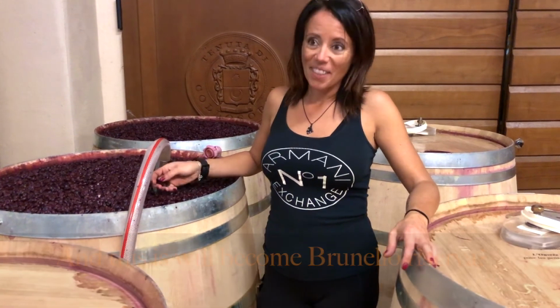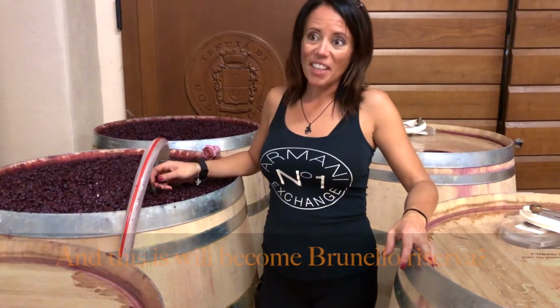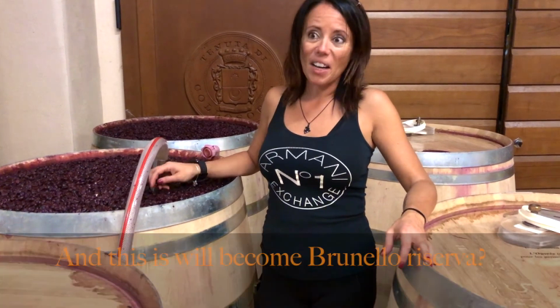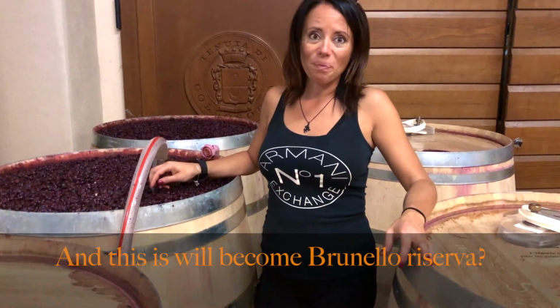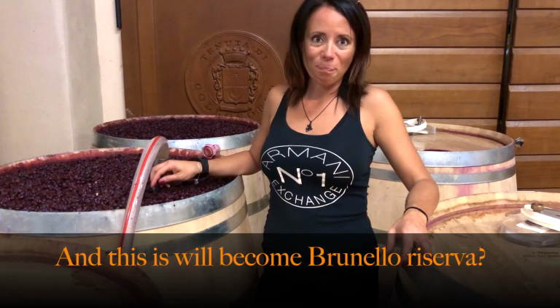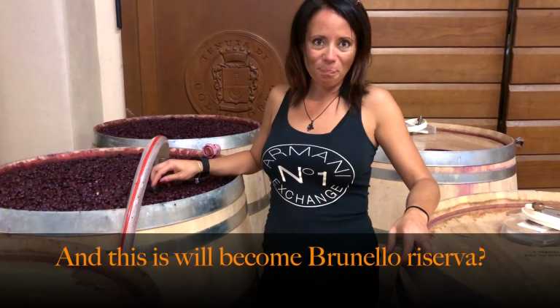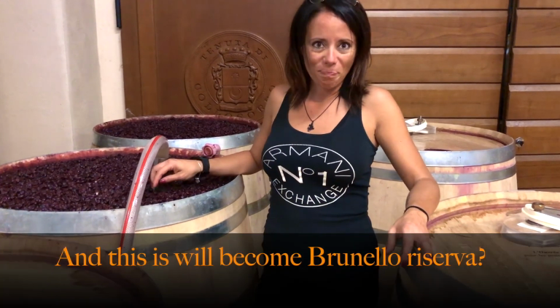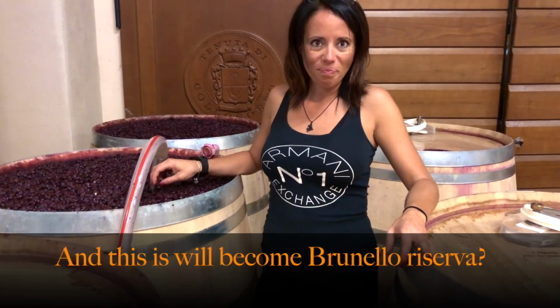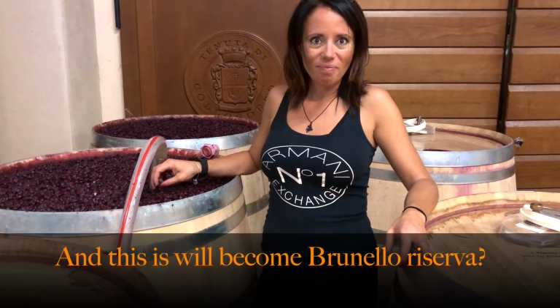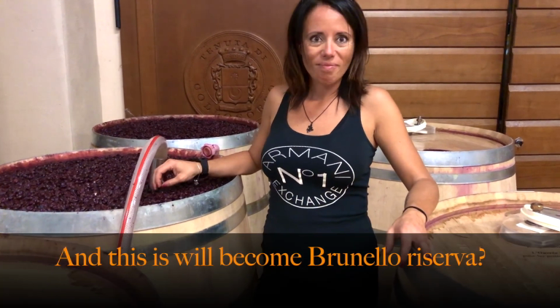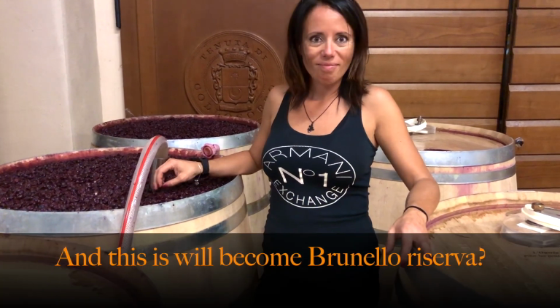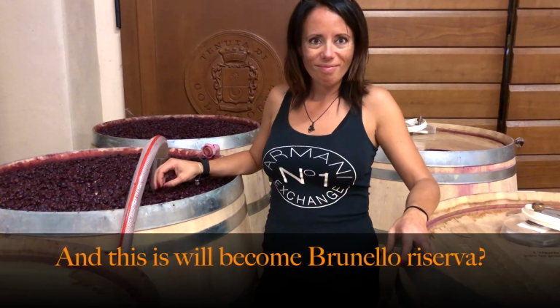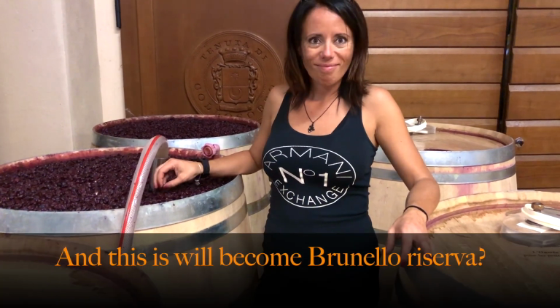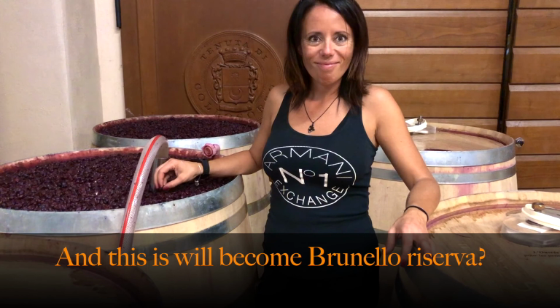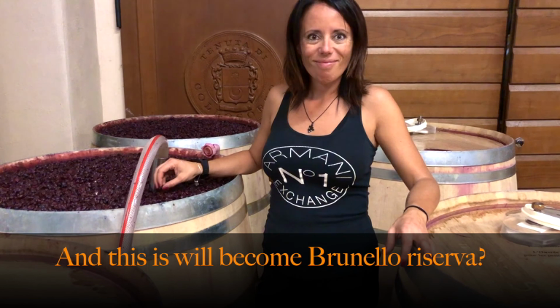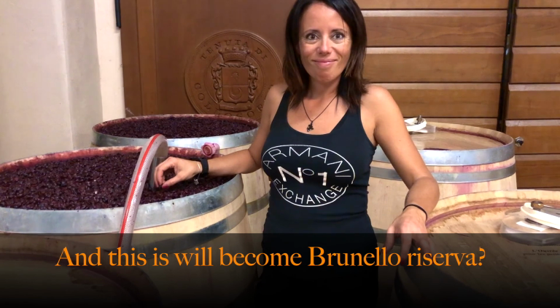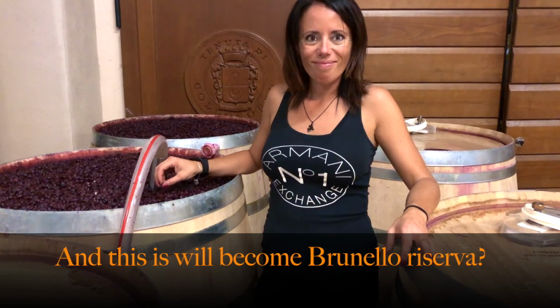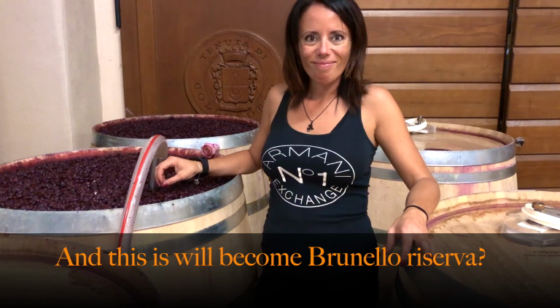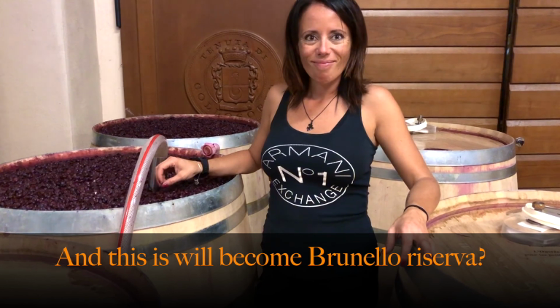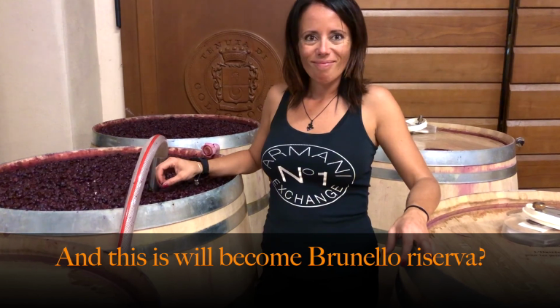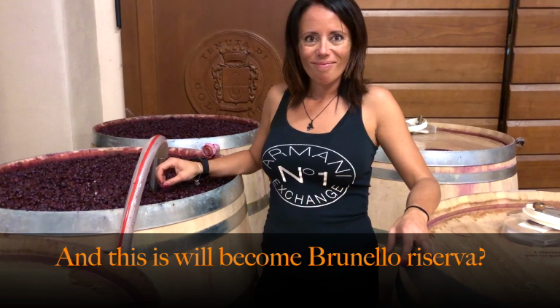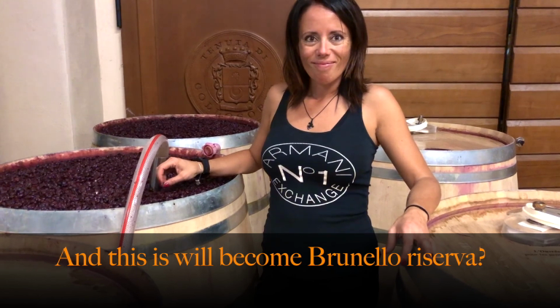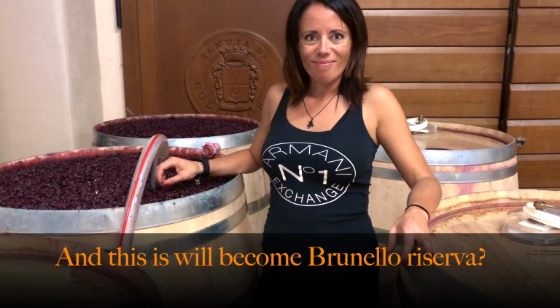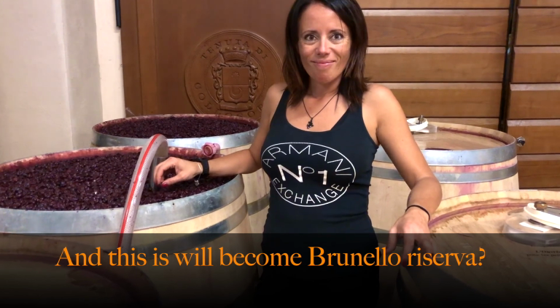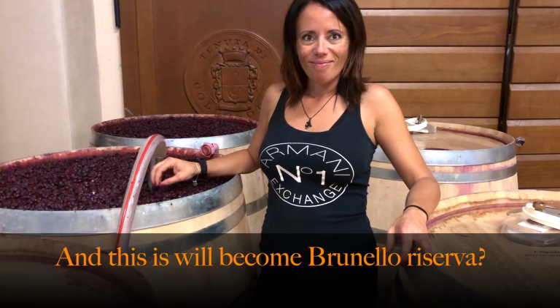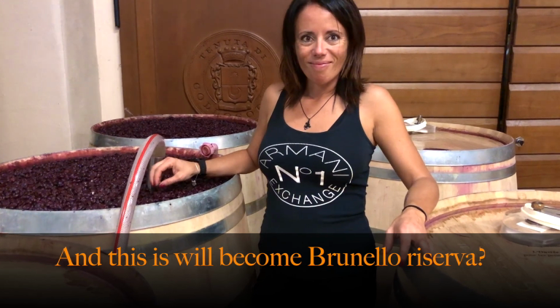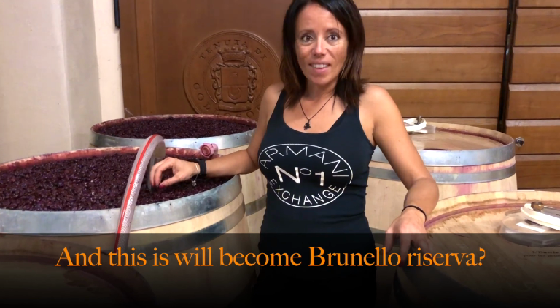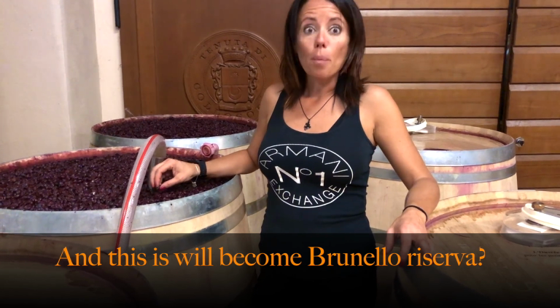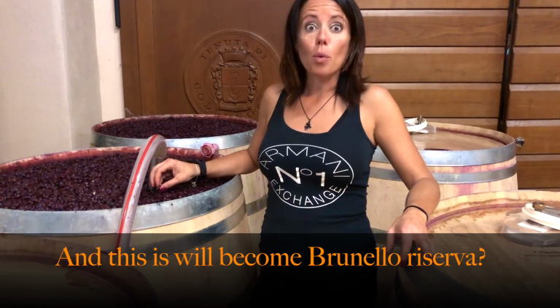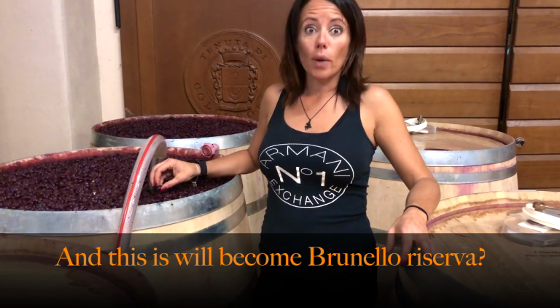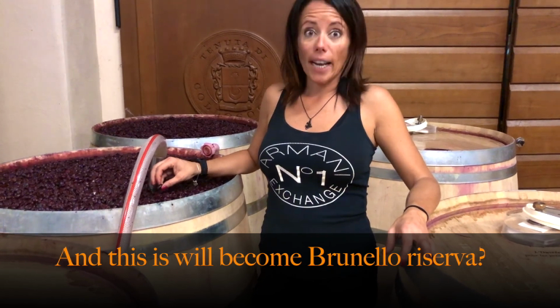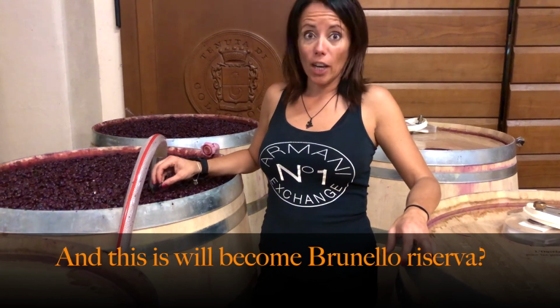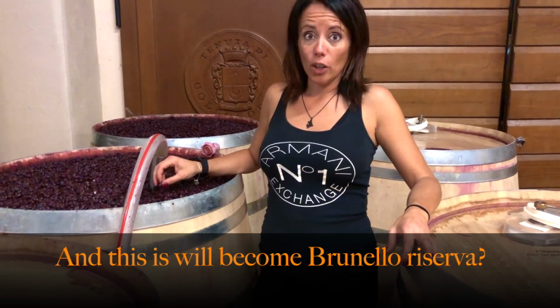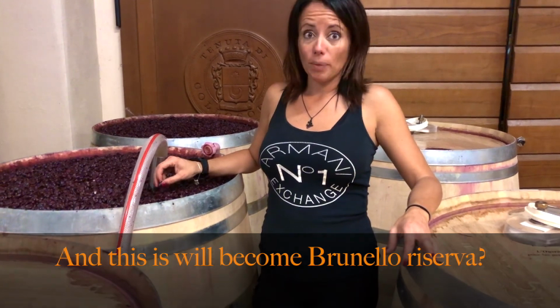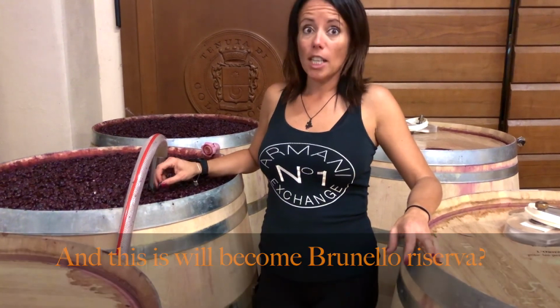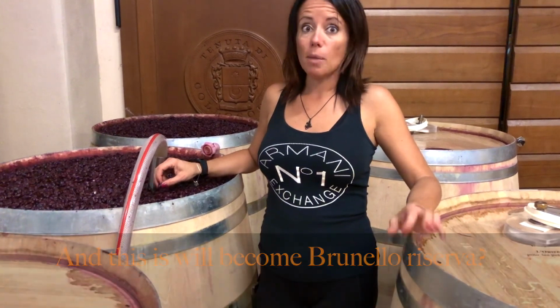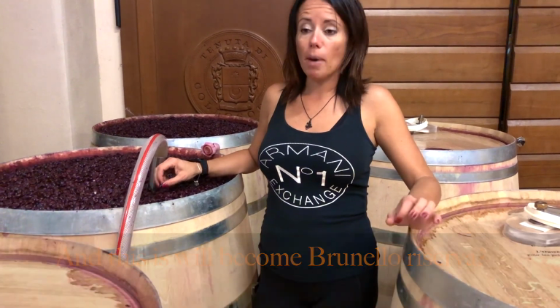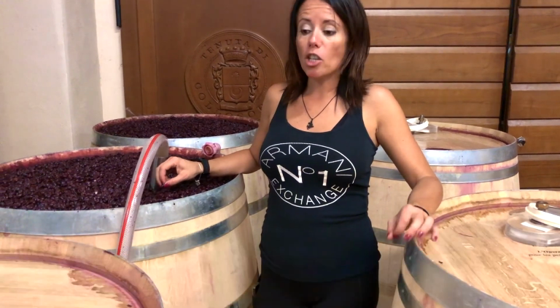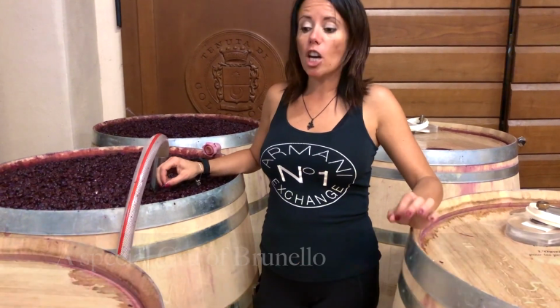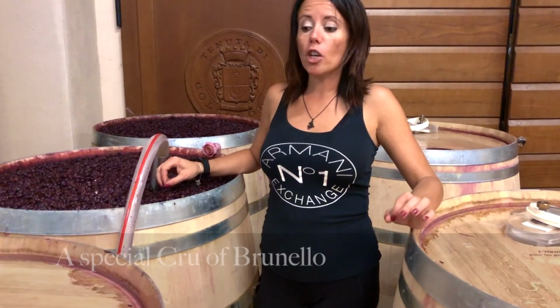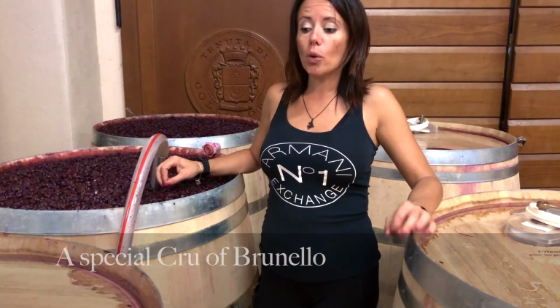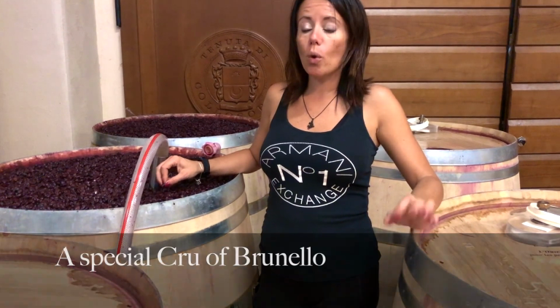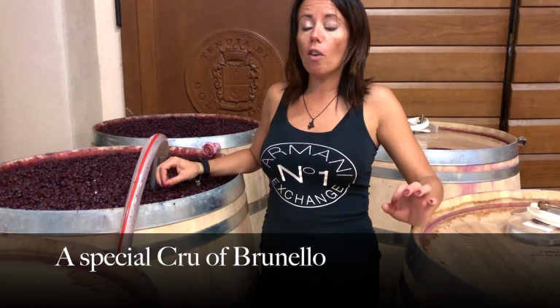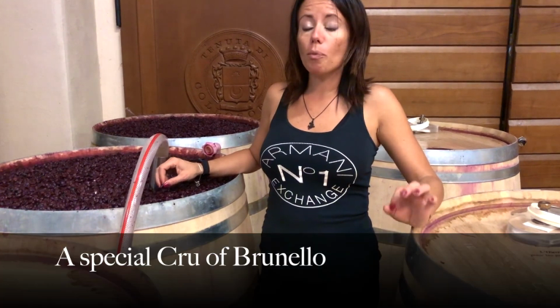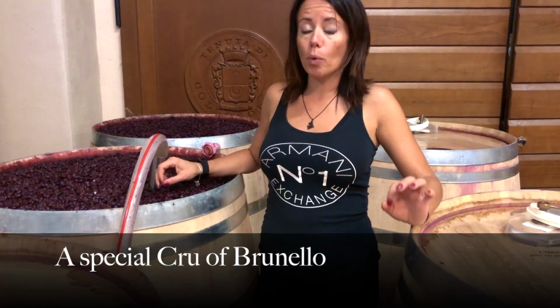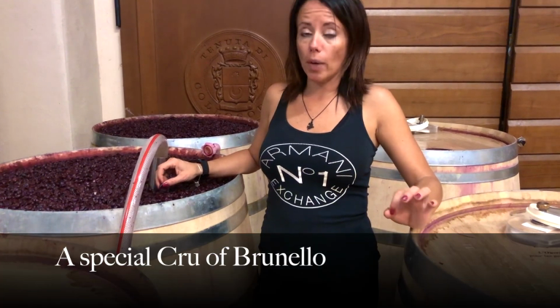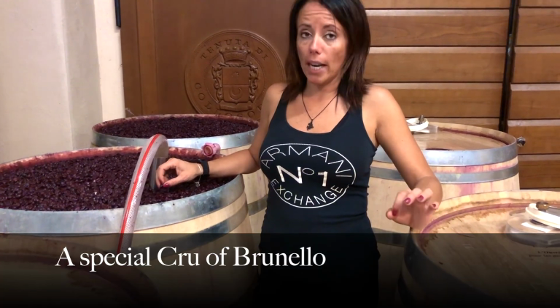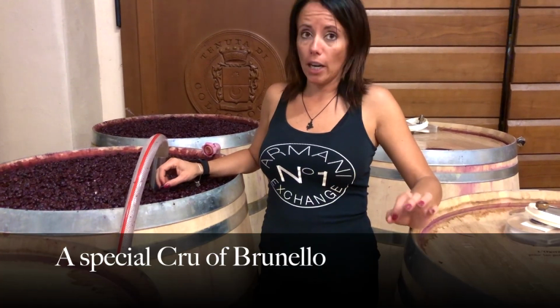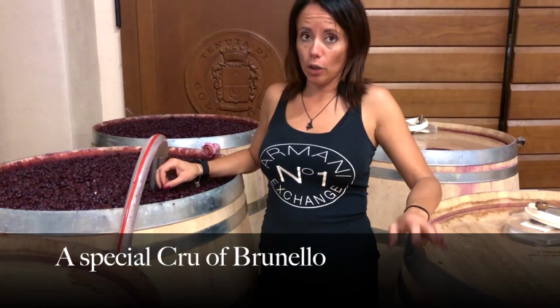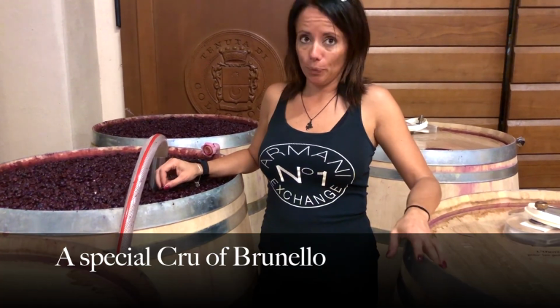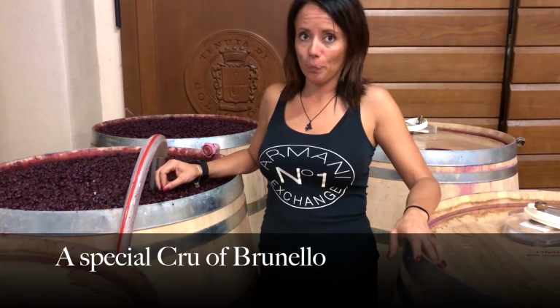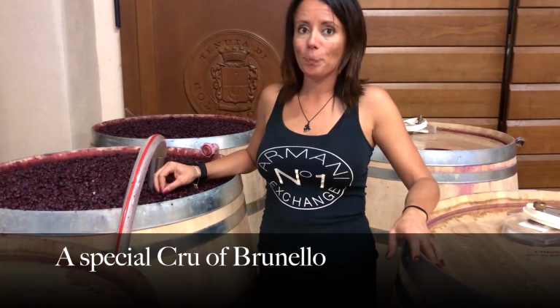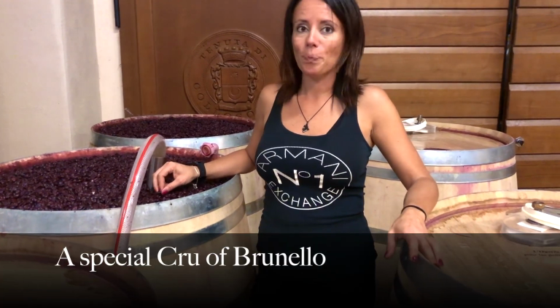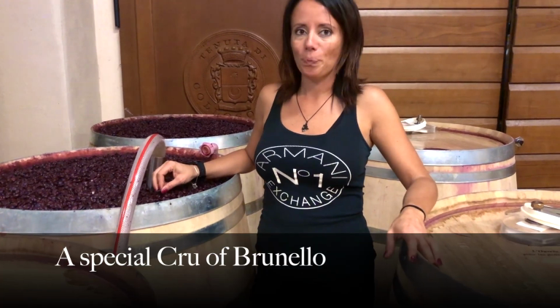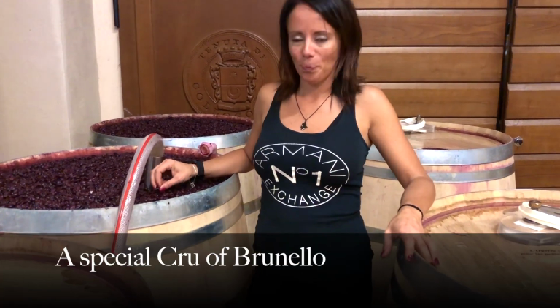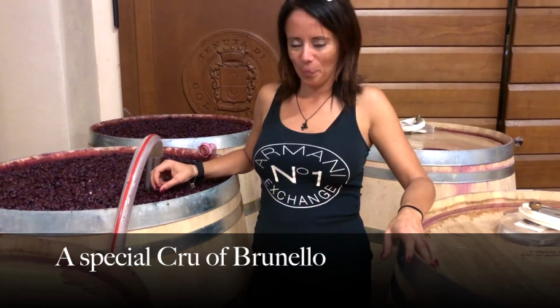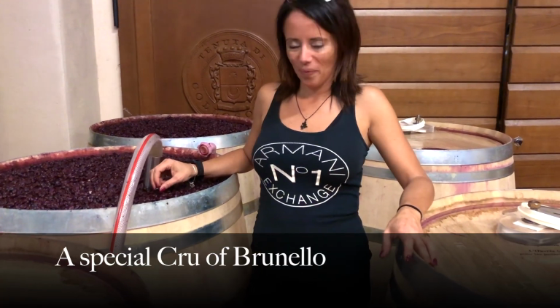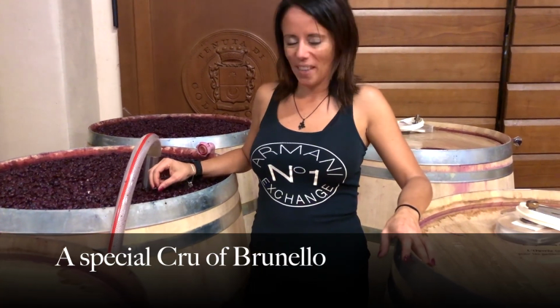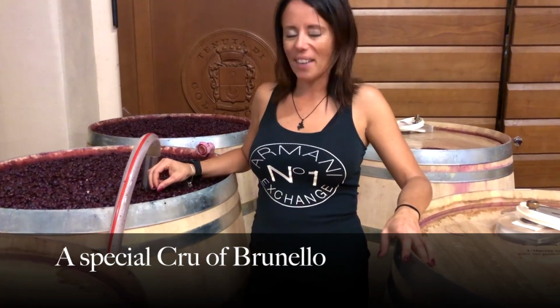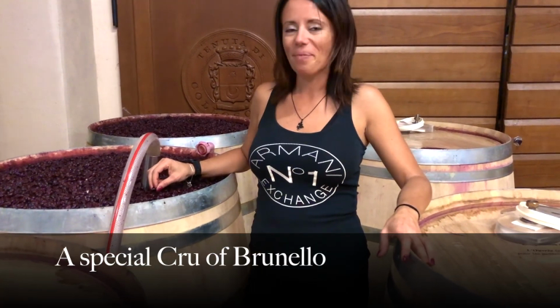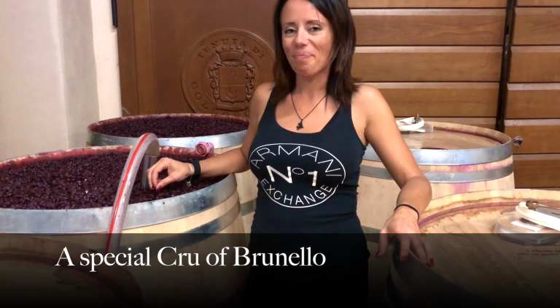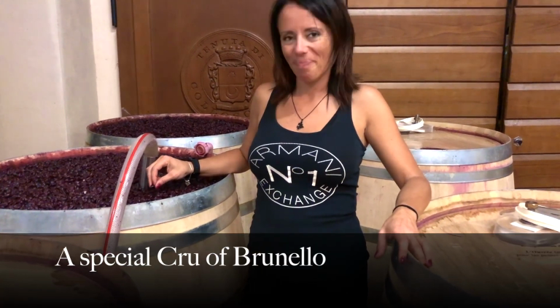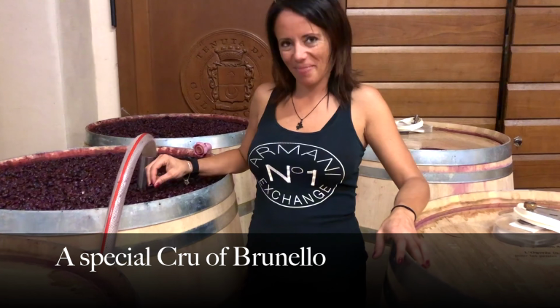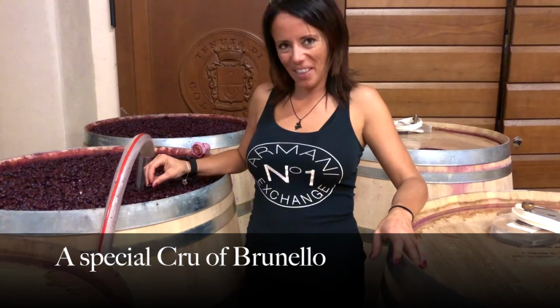And this will become a special cru of Brunello — Vecchia Vigna.